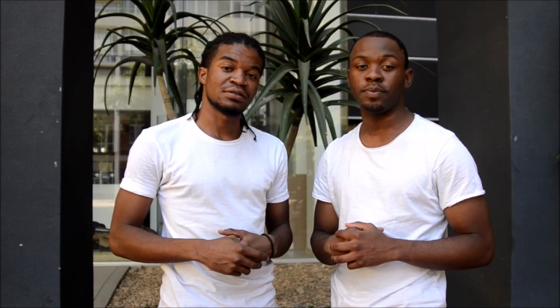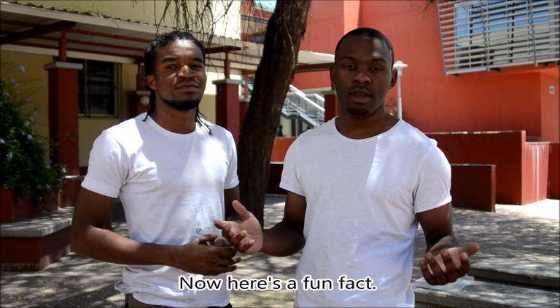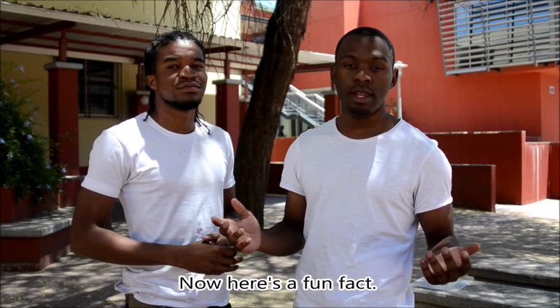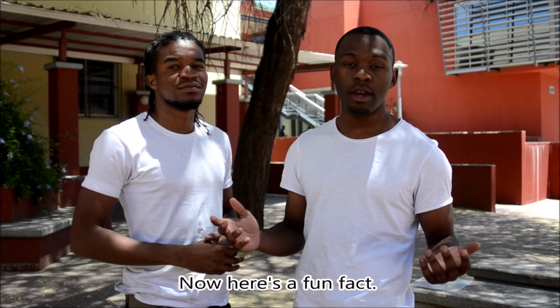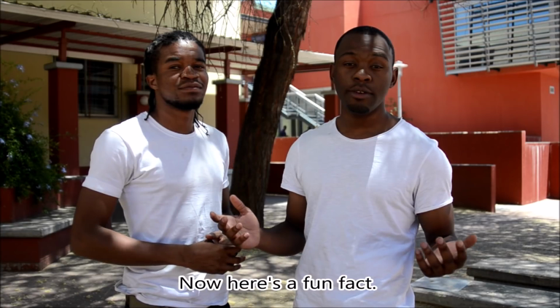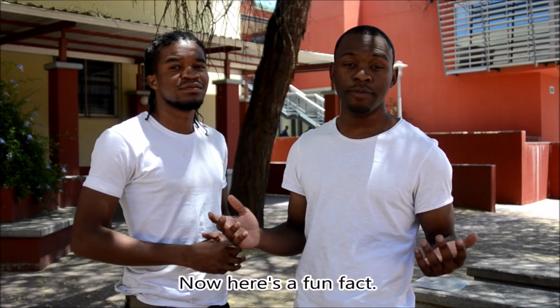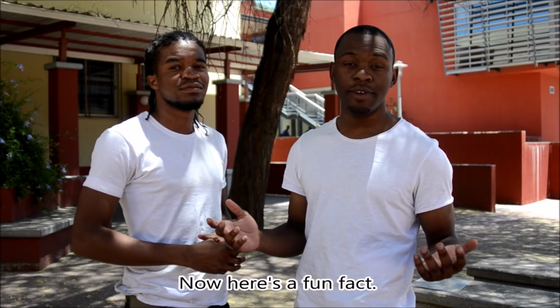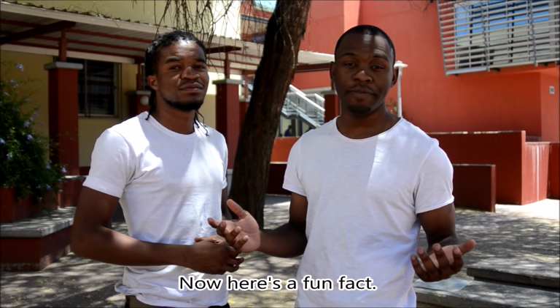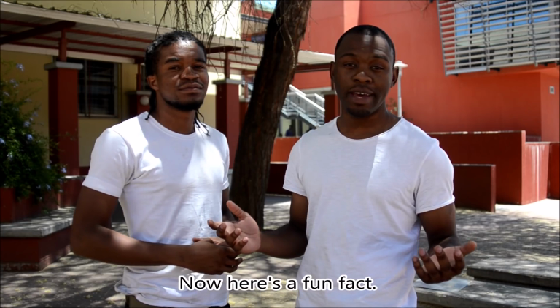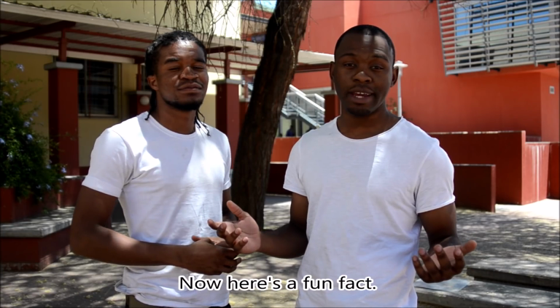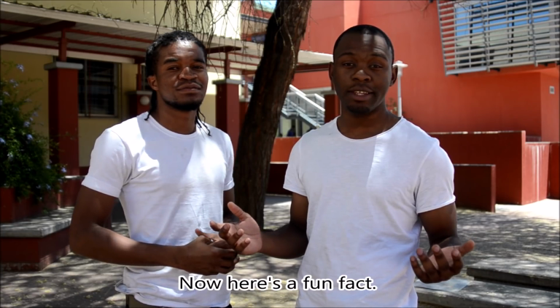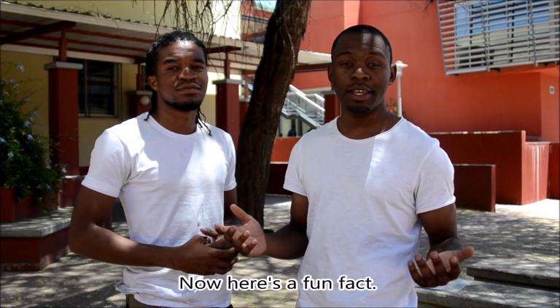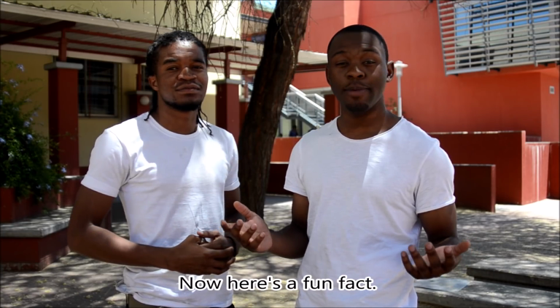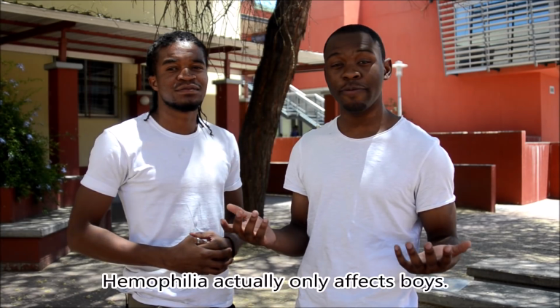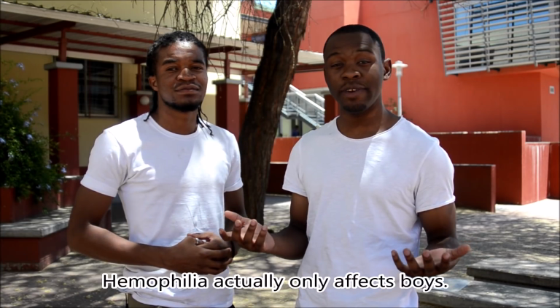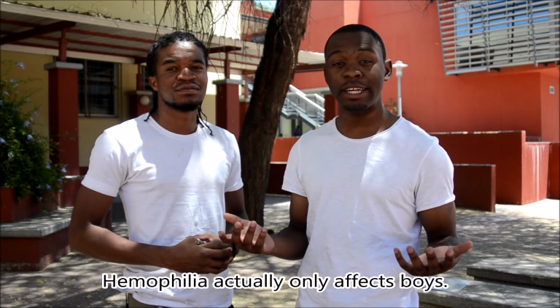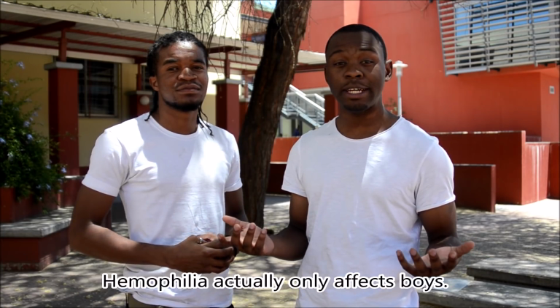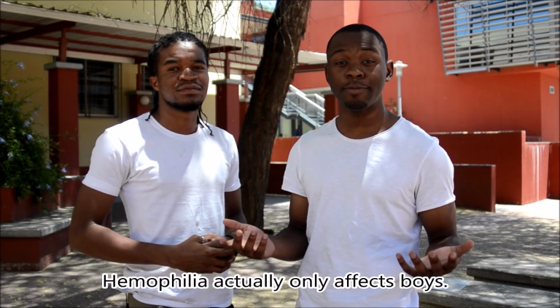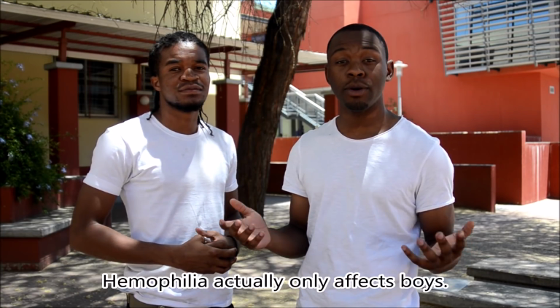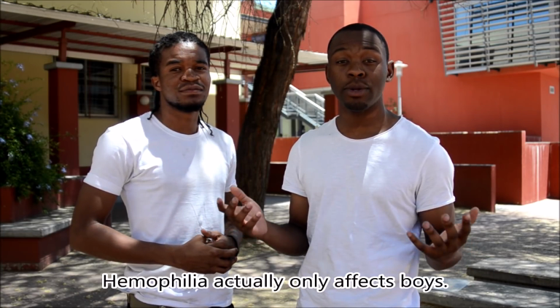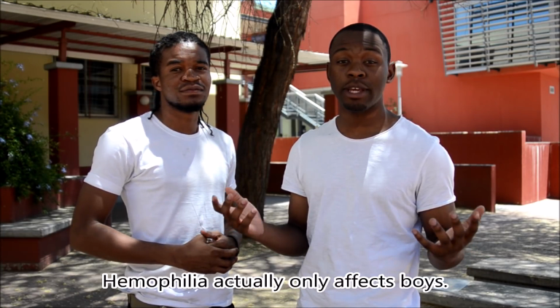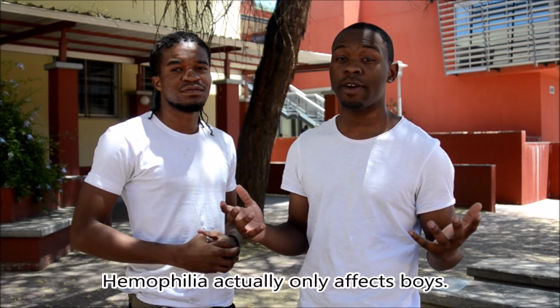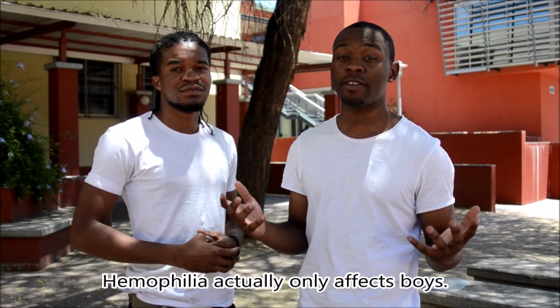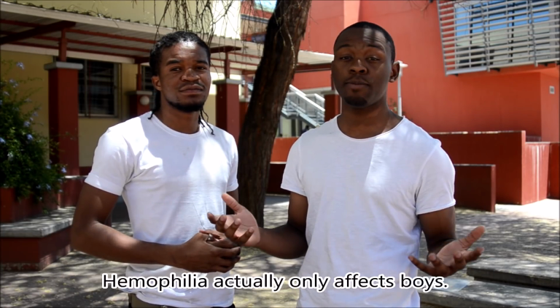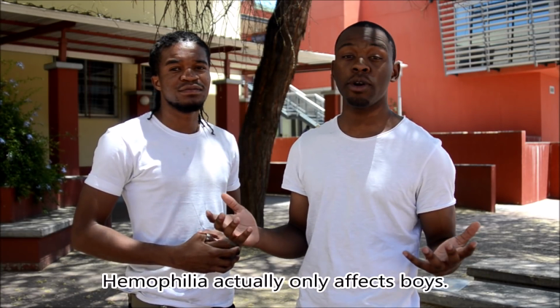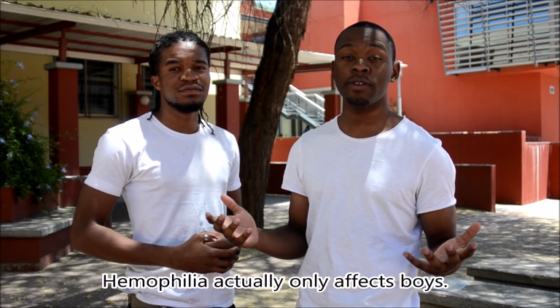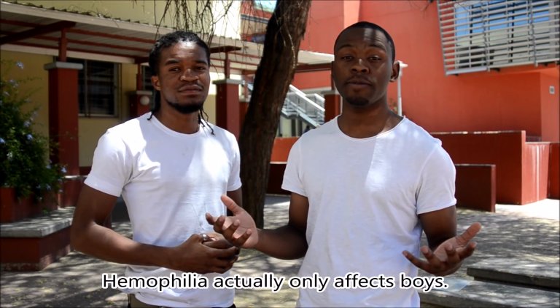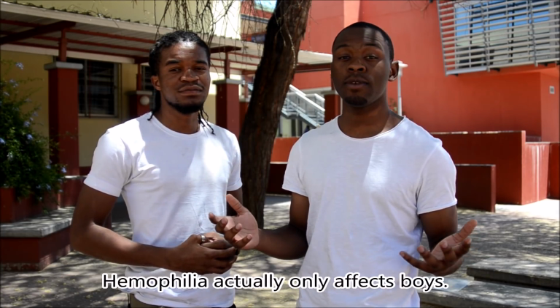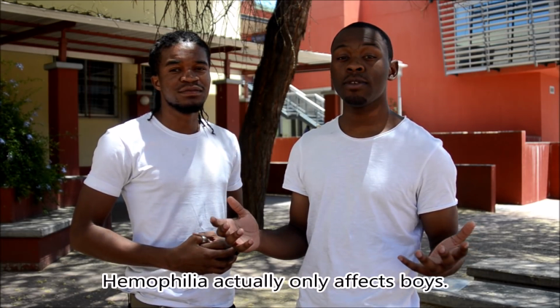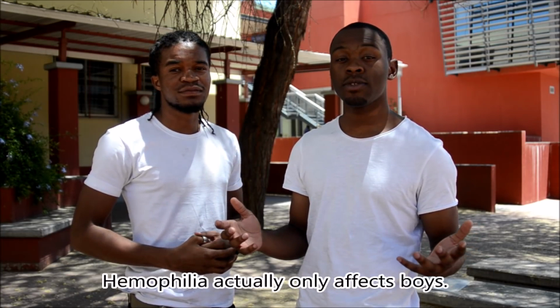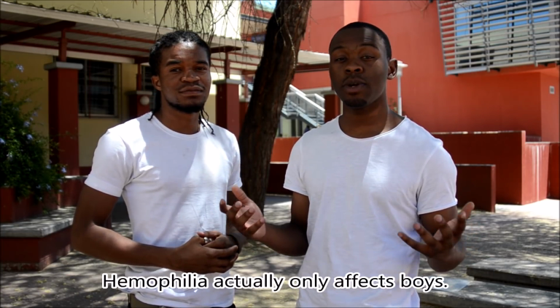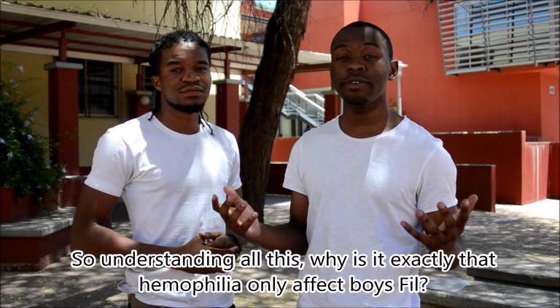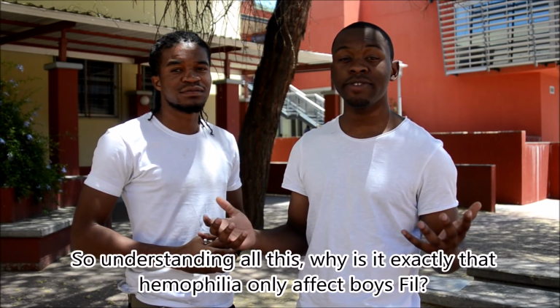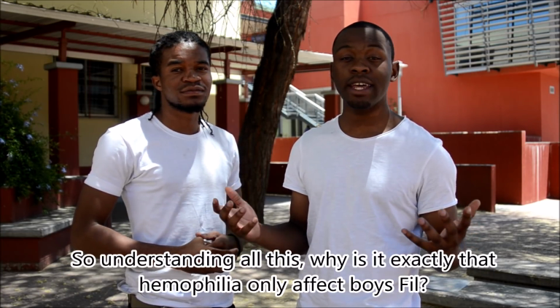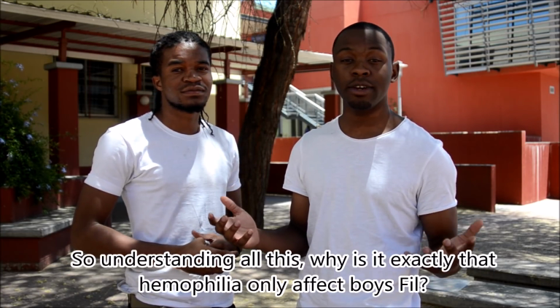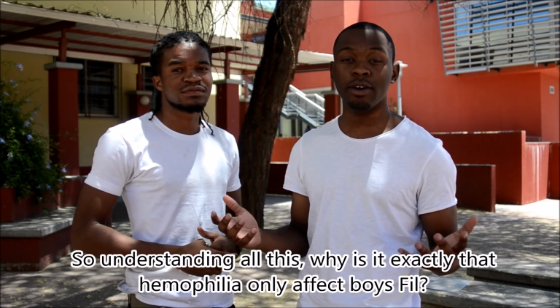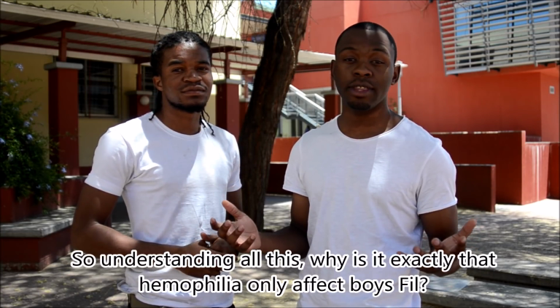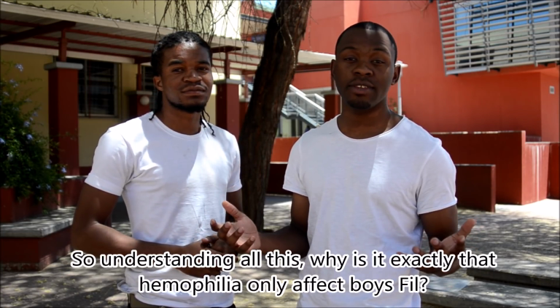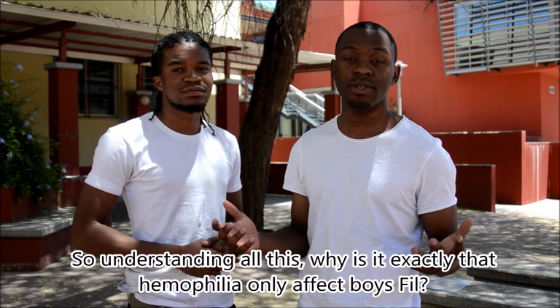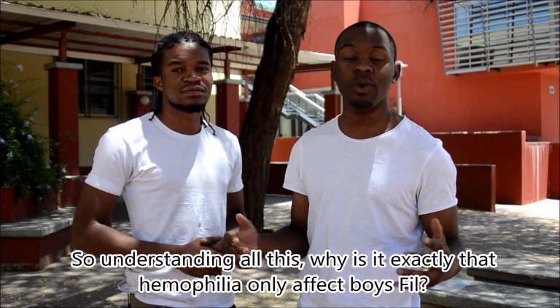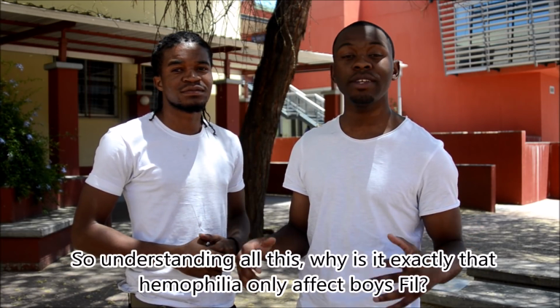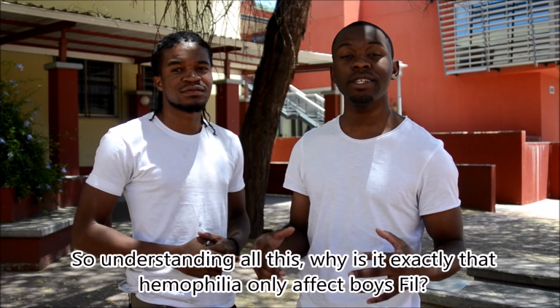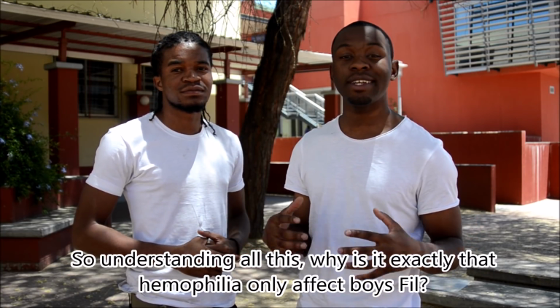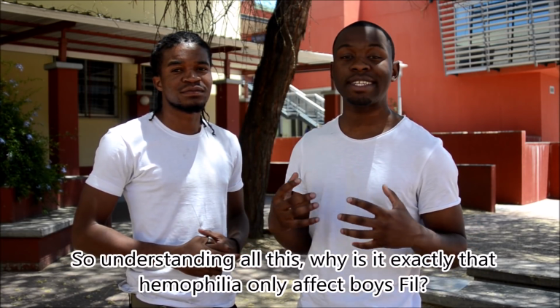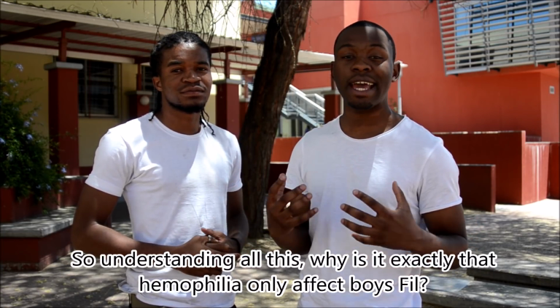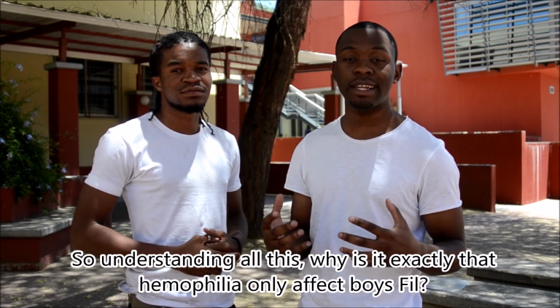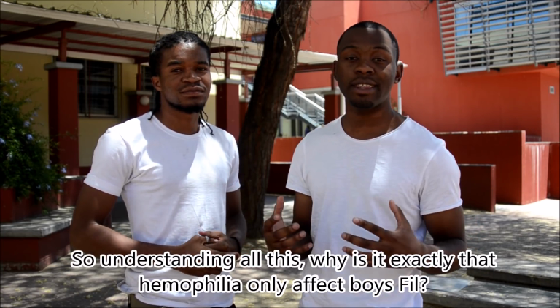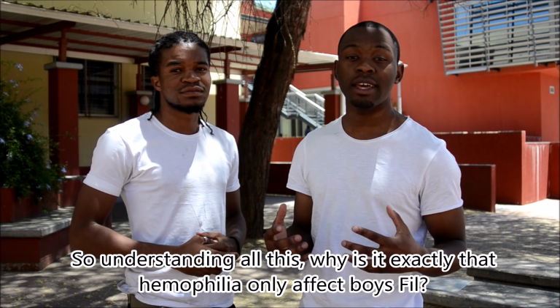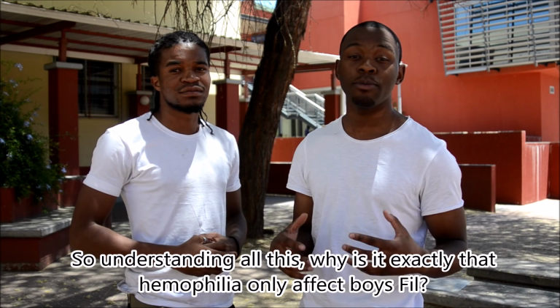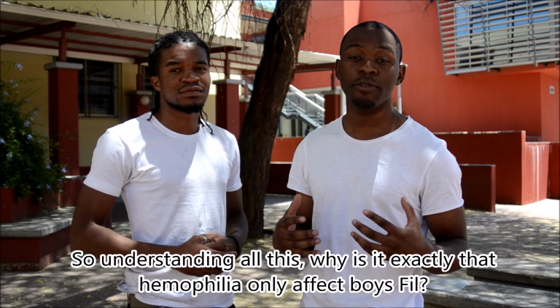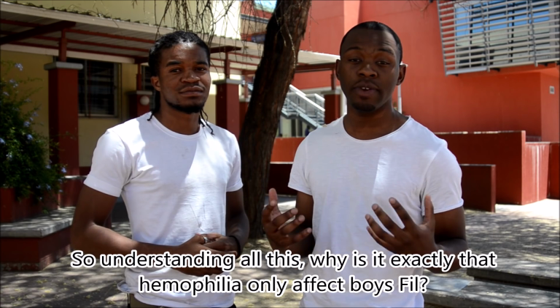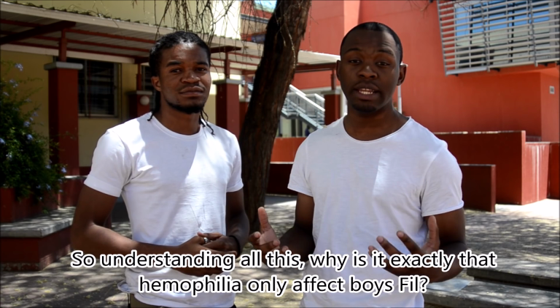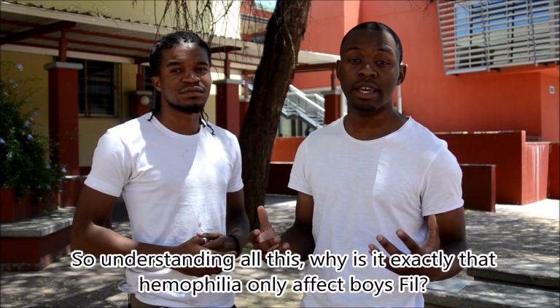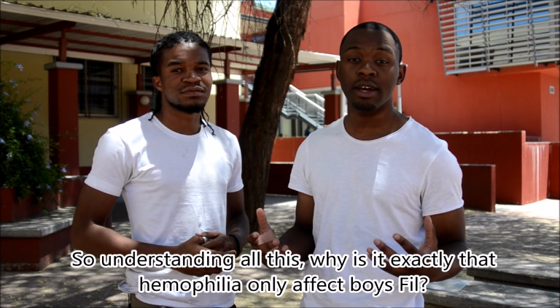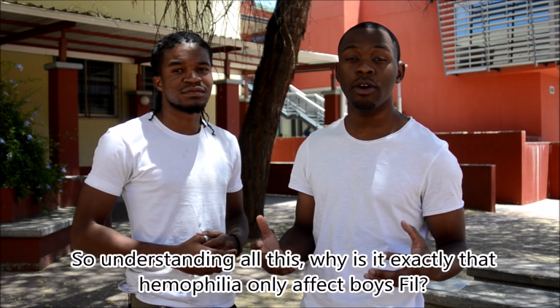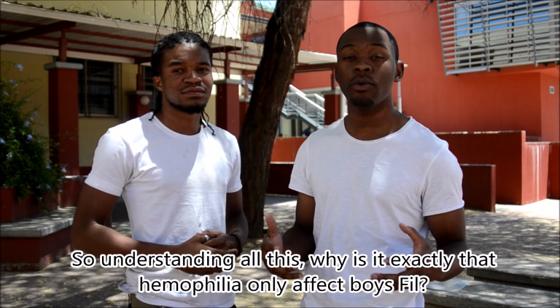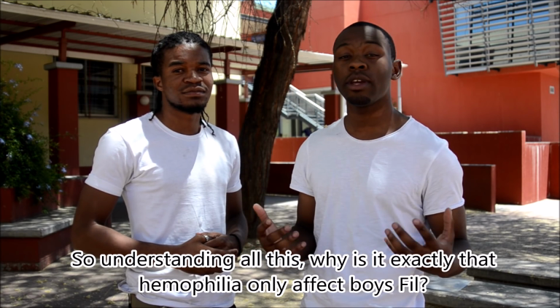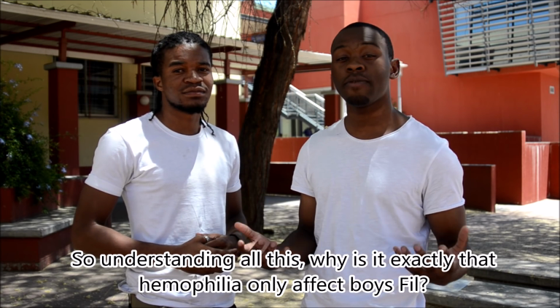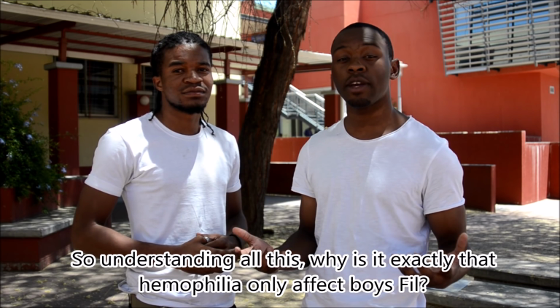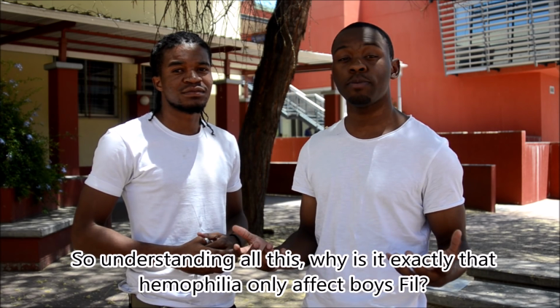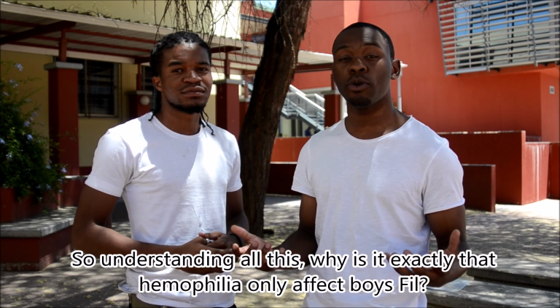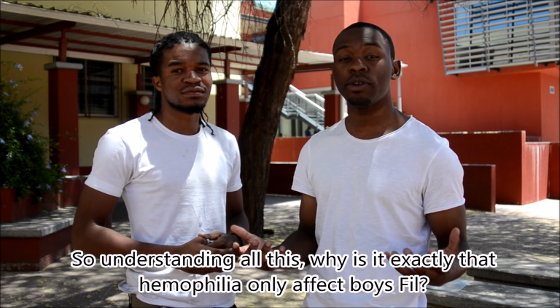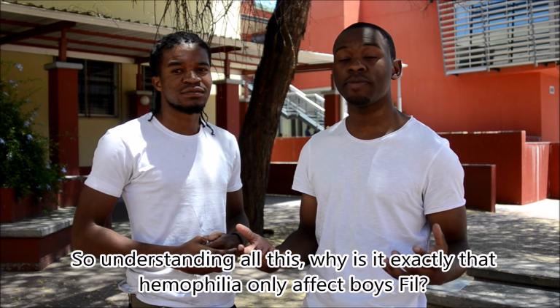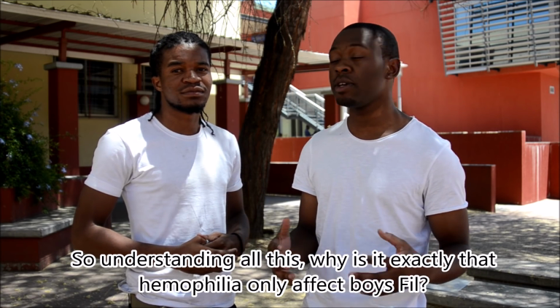Here's a fun fact: hemophilia only affects boys. So, understanding all this, why is it exactly that hemophilia only affects boys?